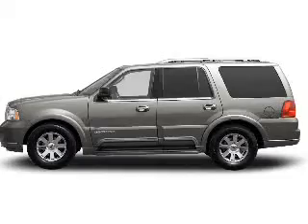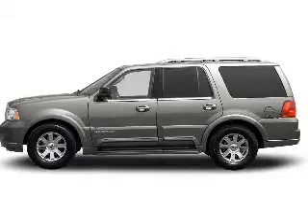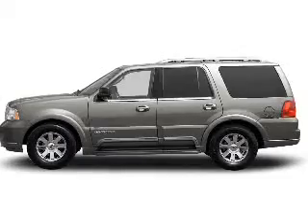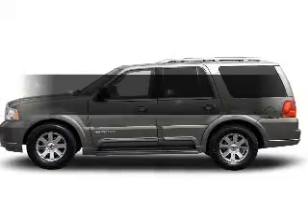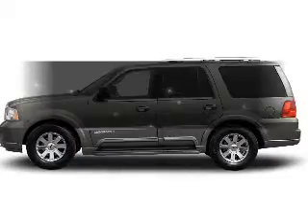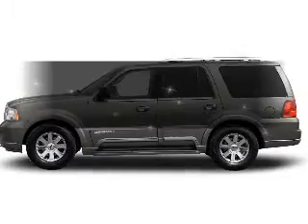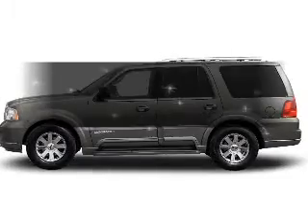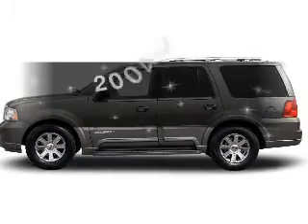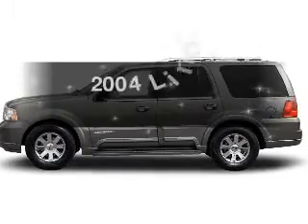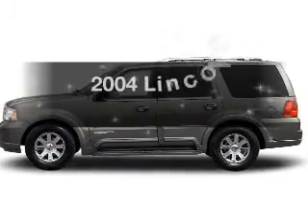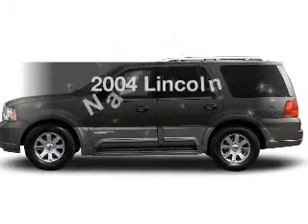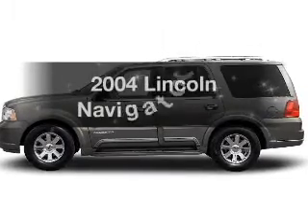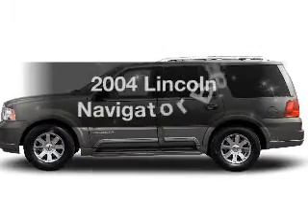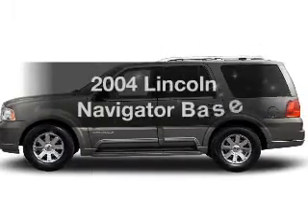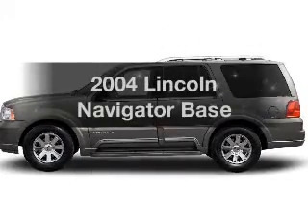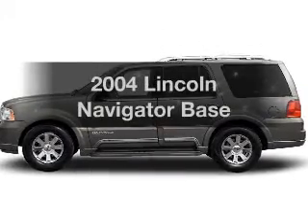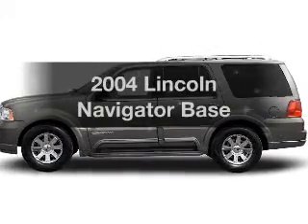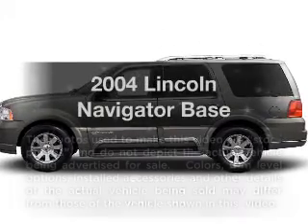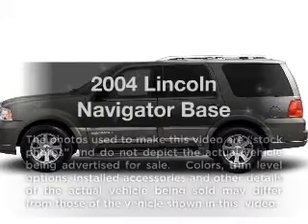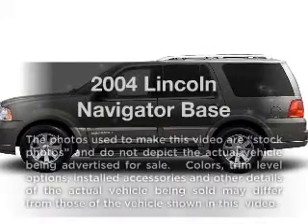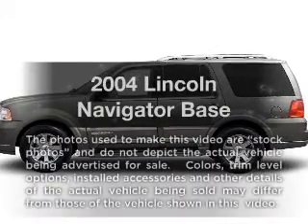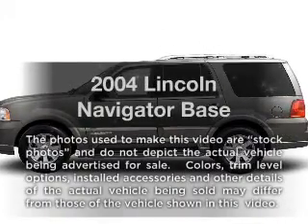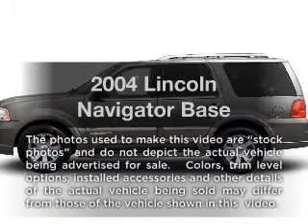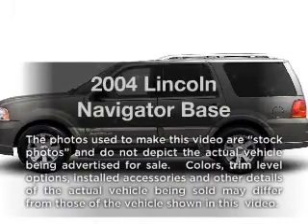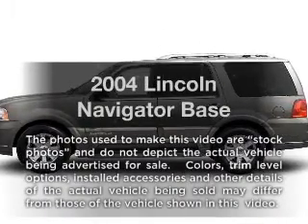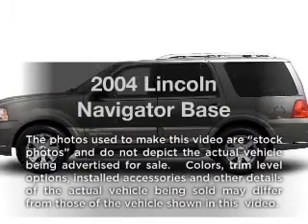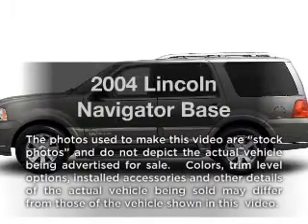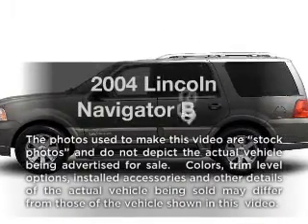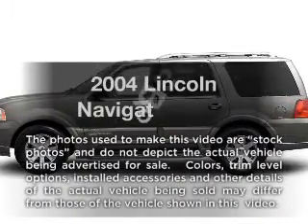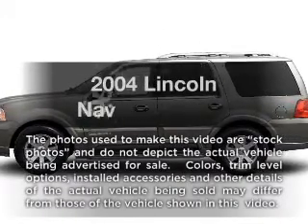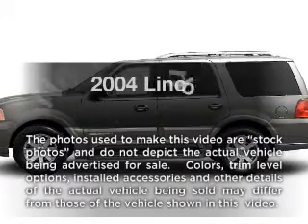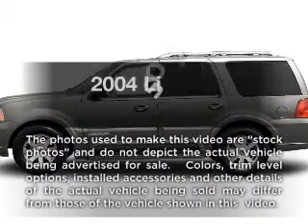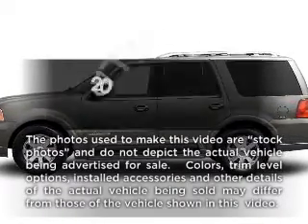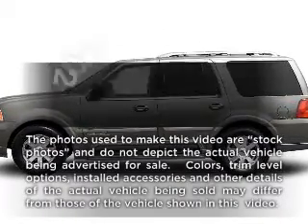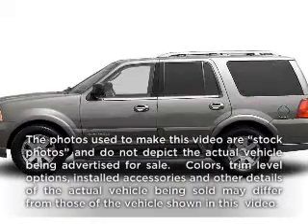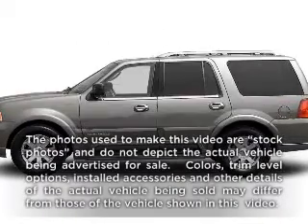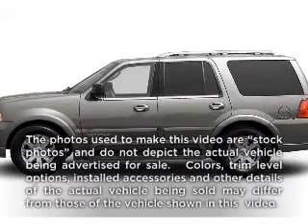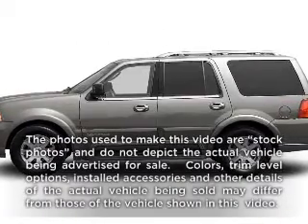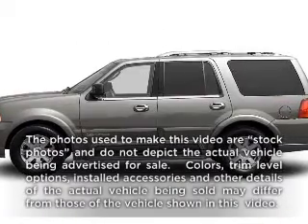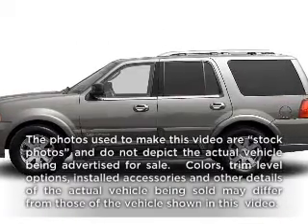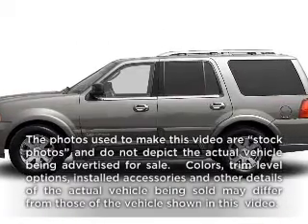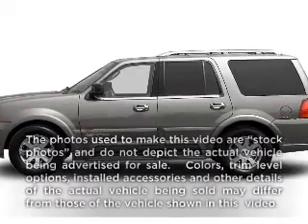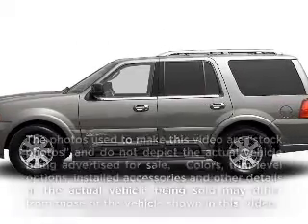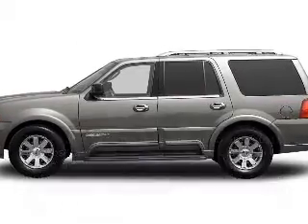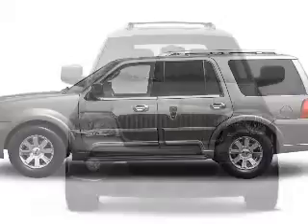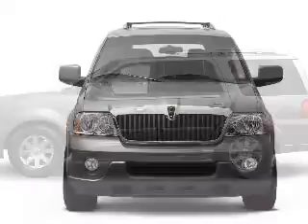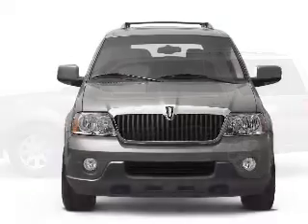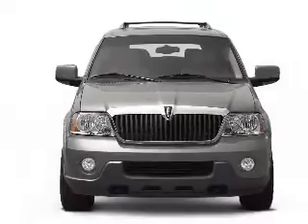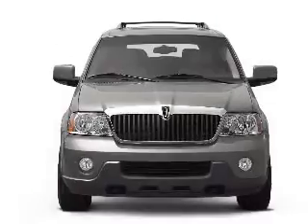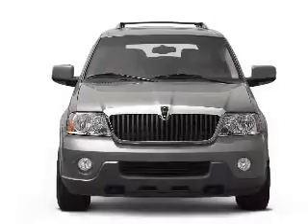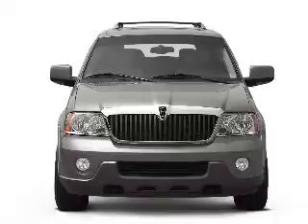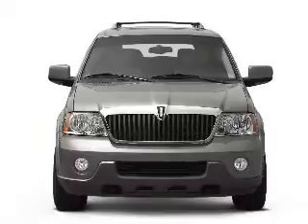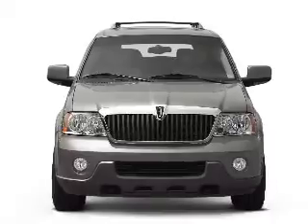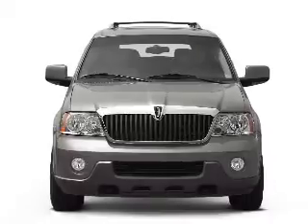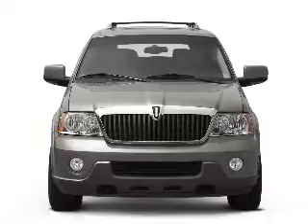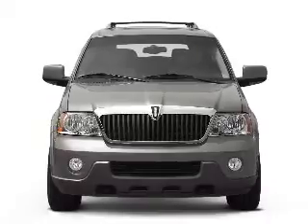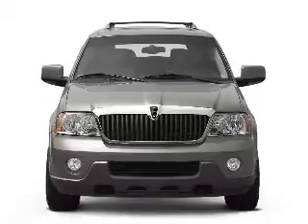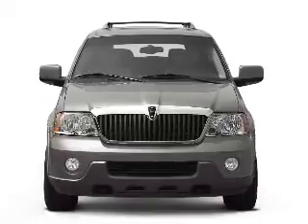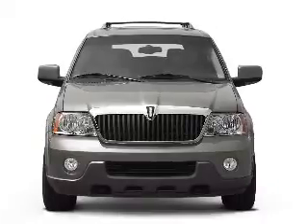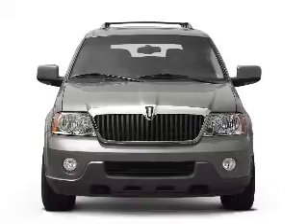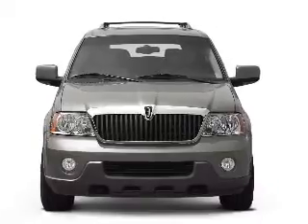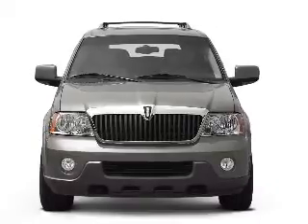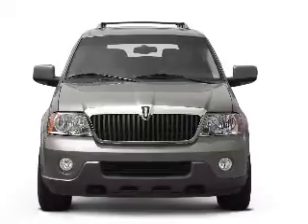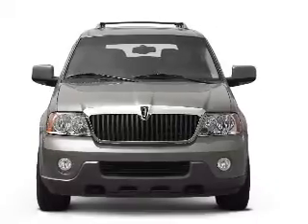Check out this 2004 Lincoln Navigator. If you're looking for a first-rate auto, this one could be yours today.